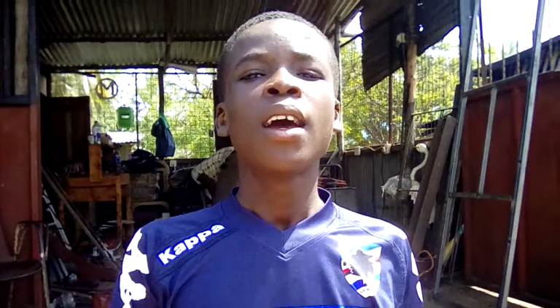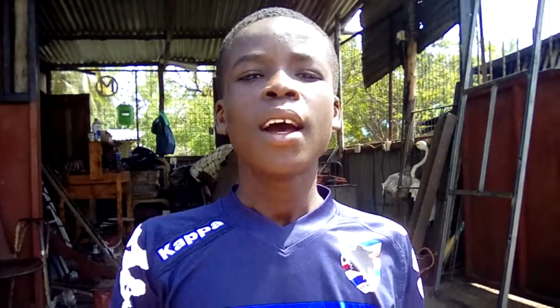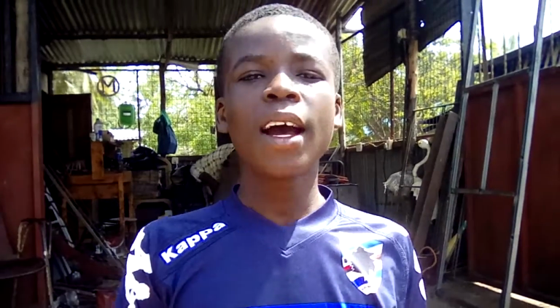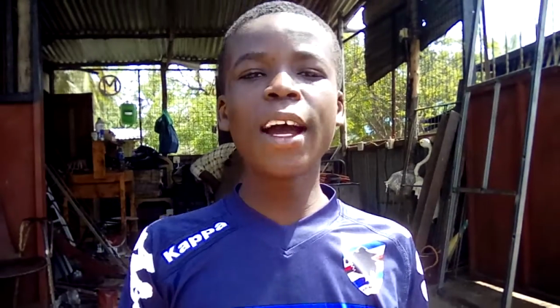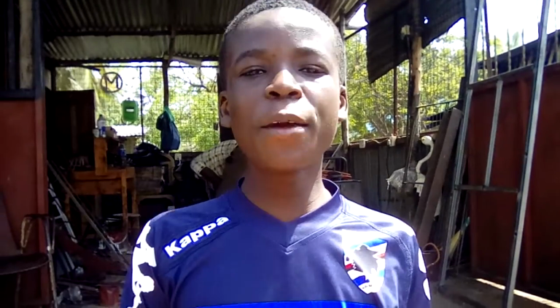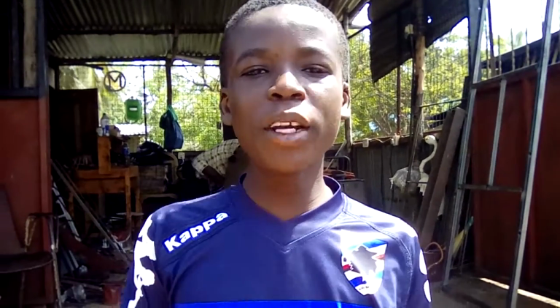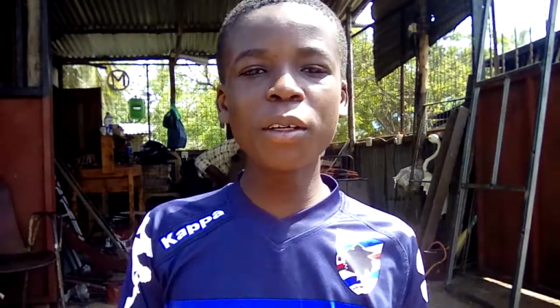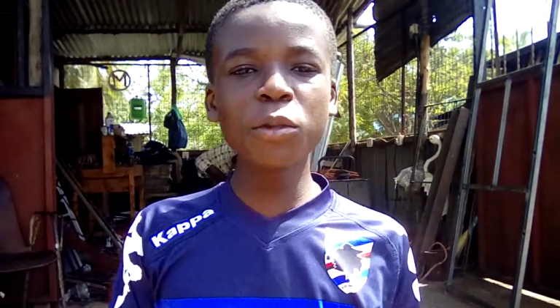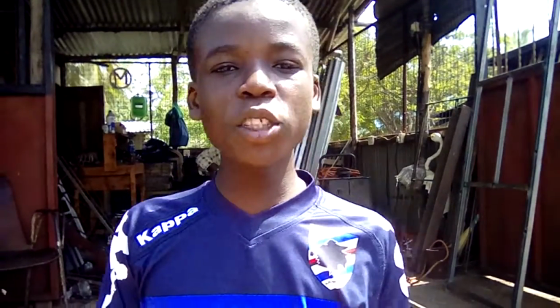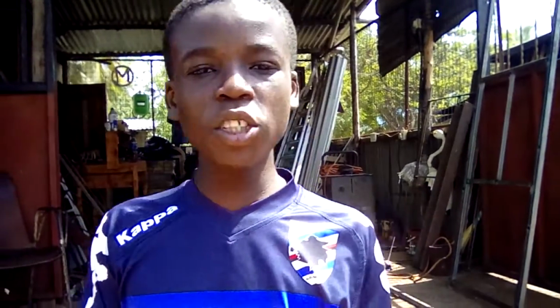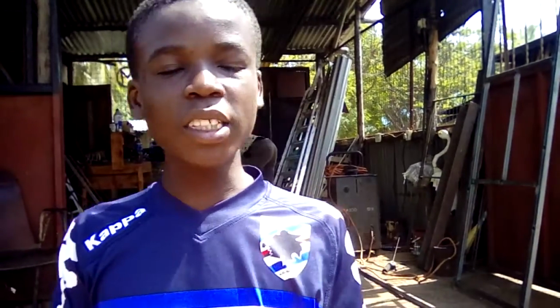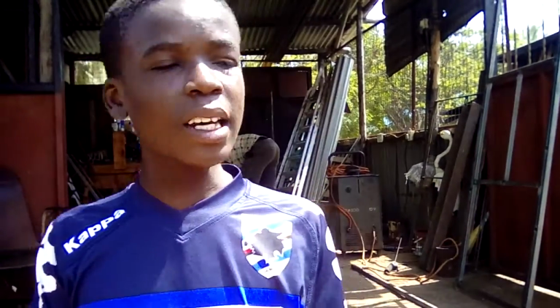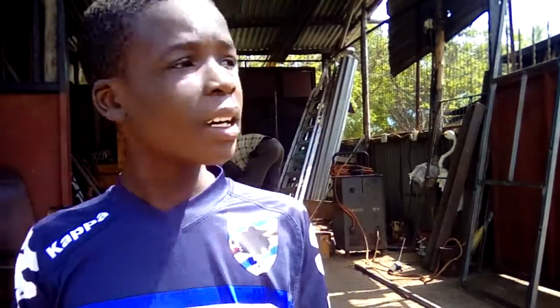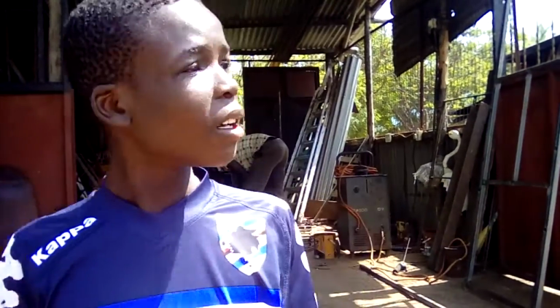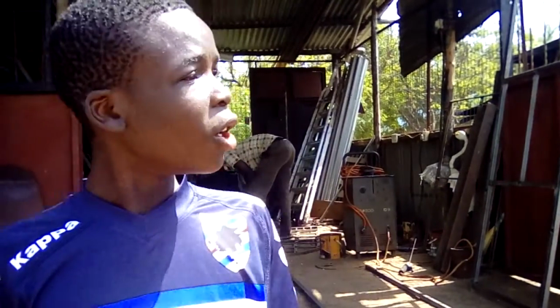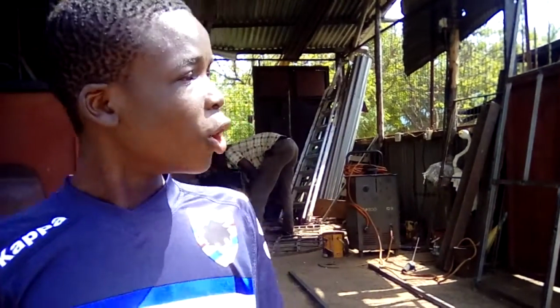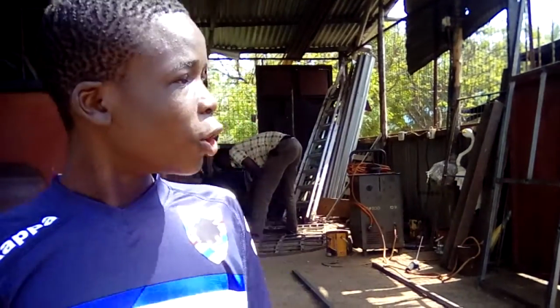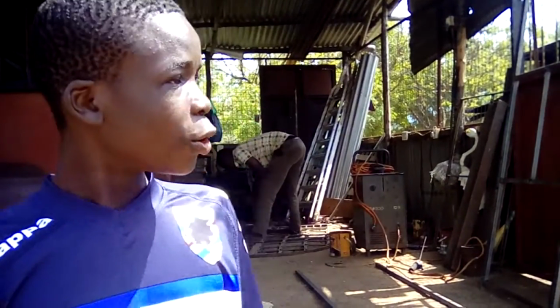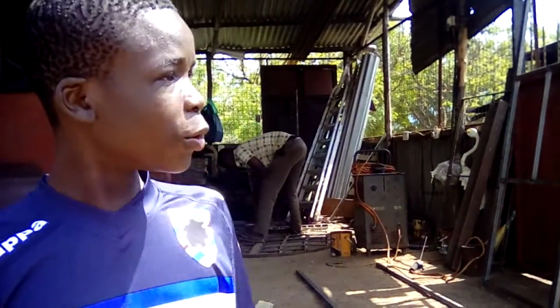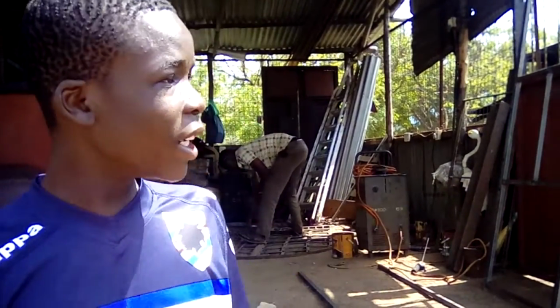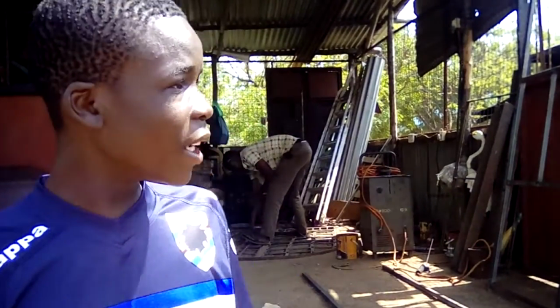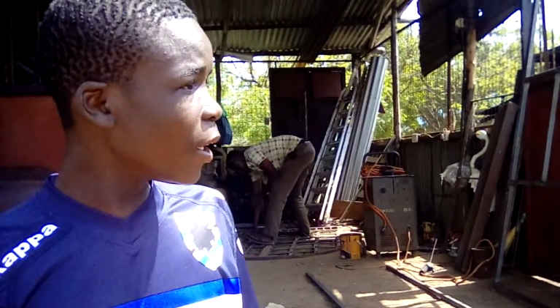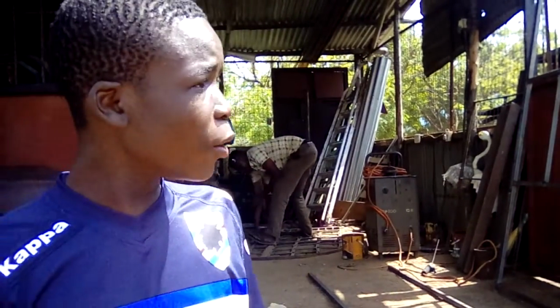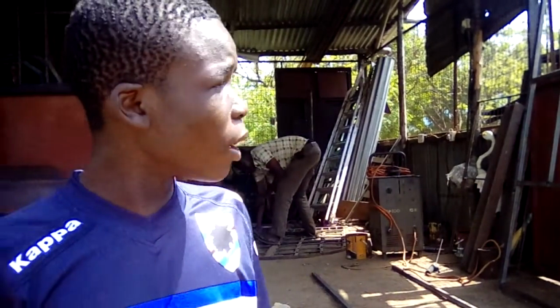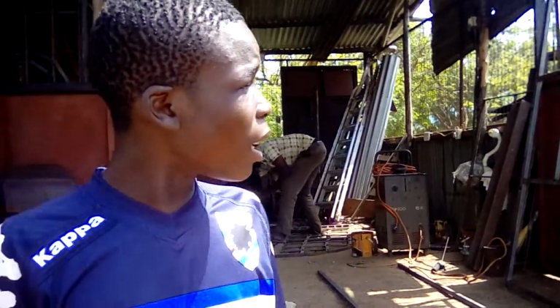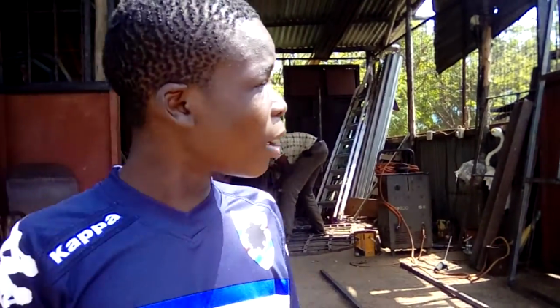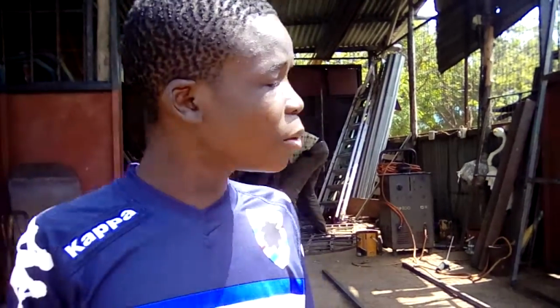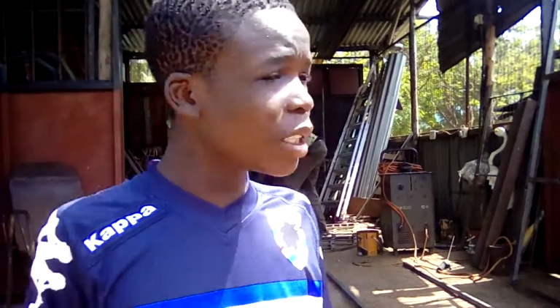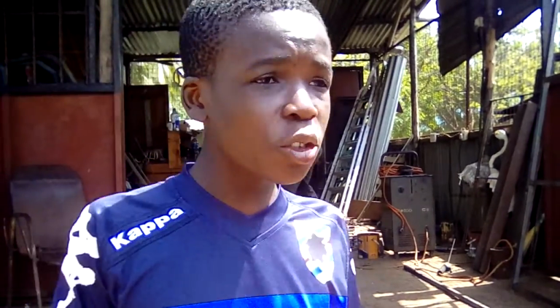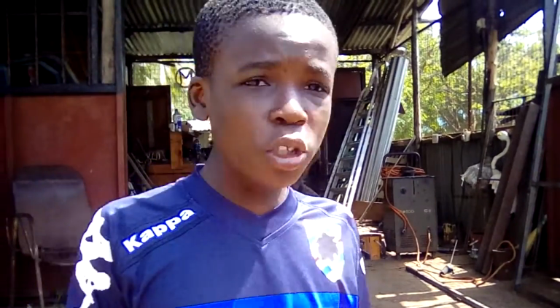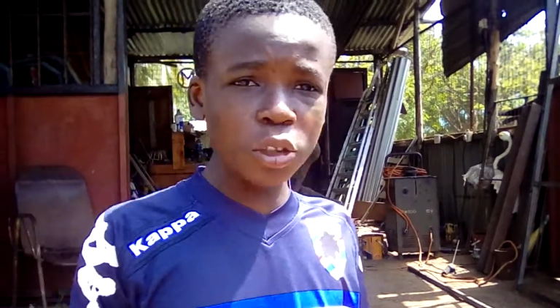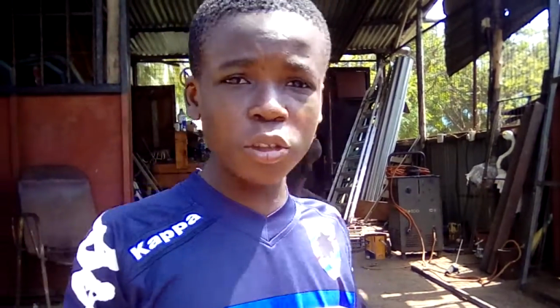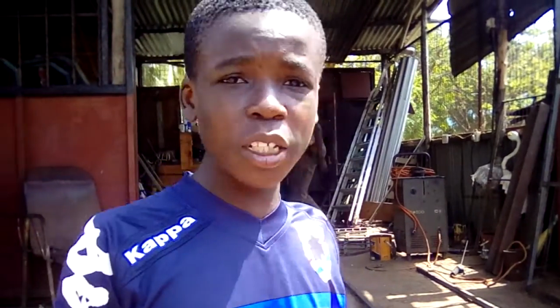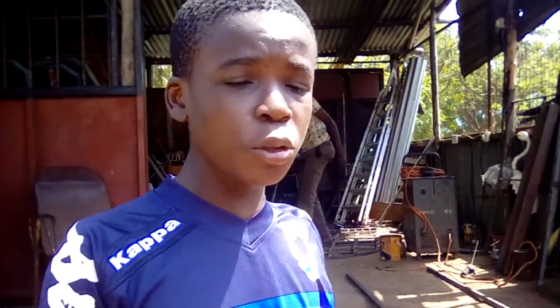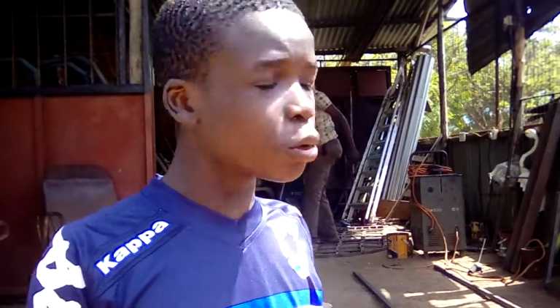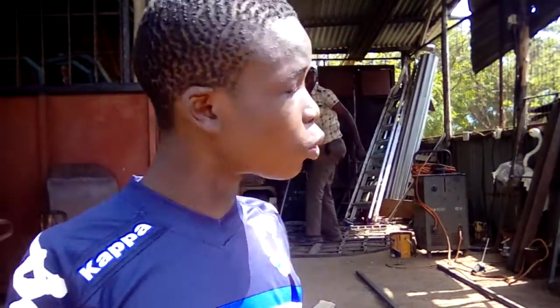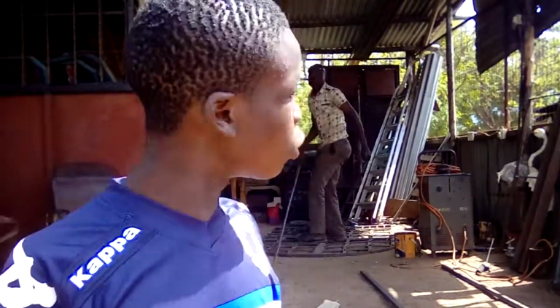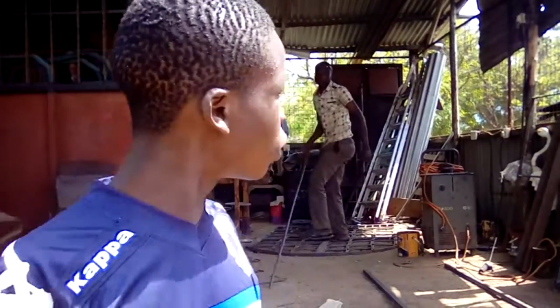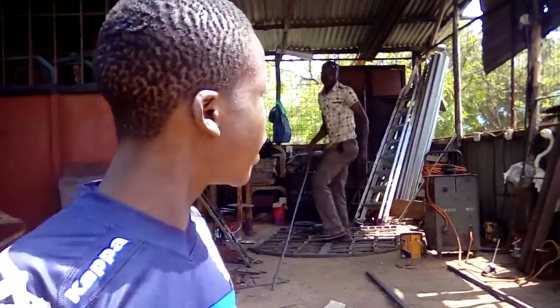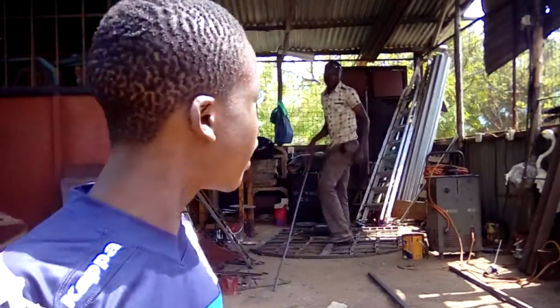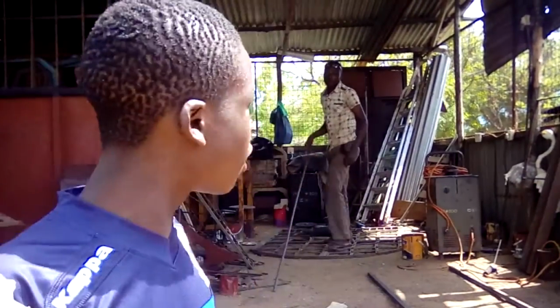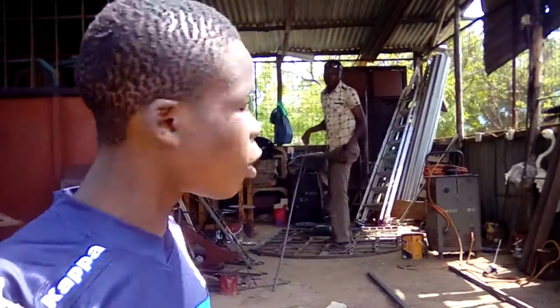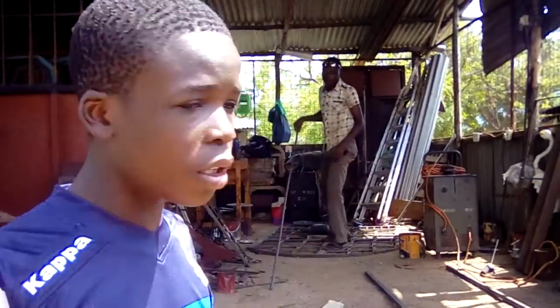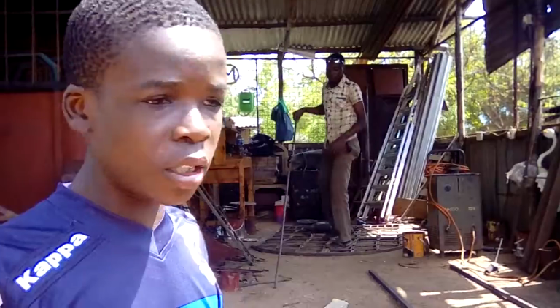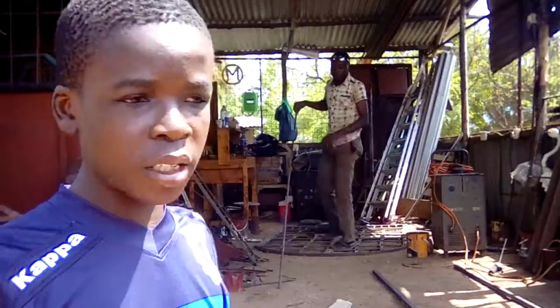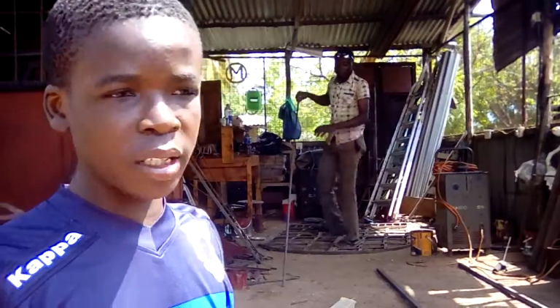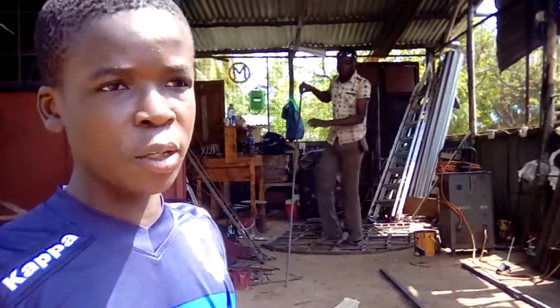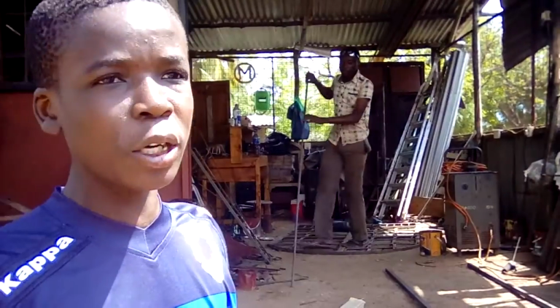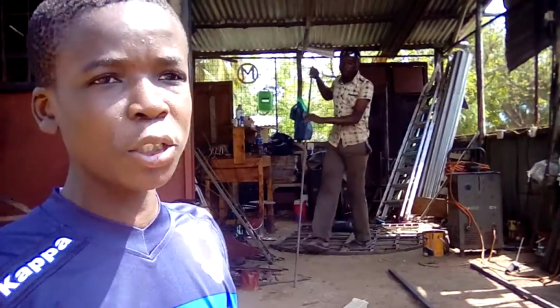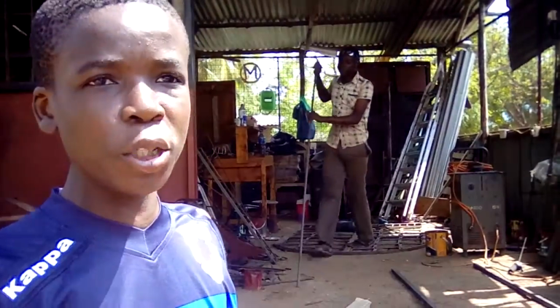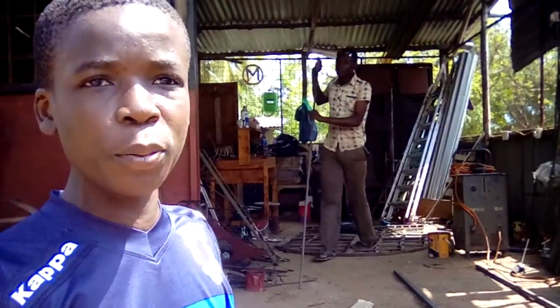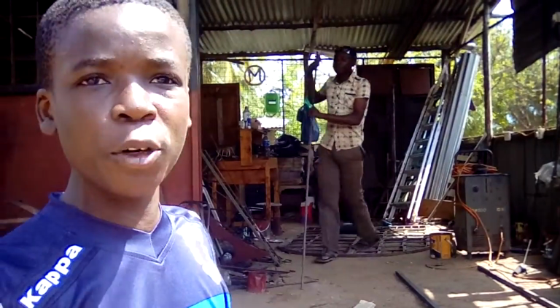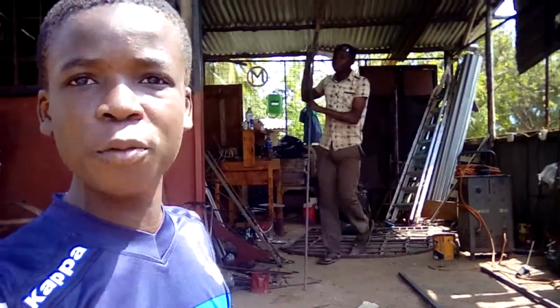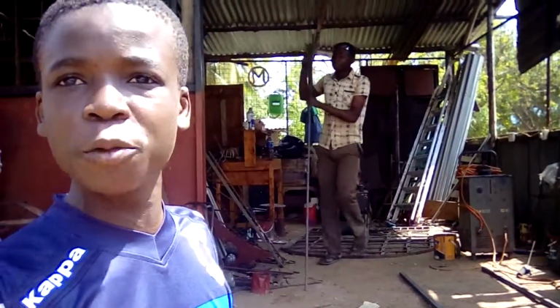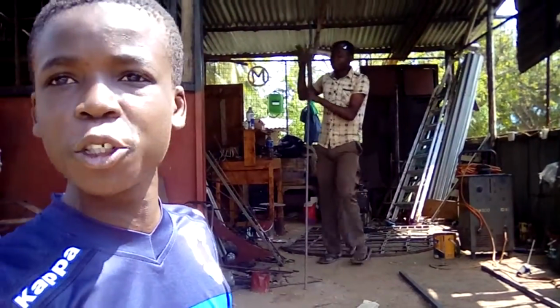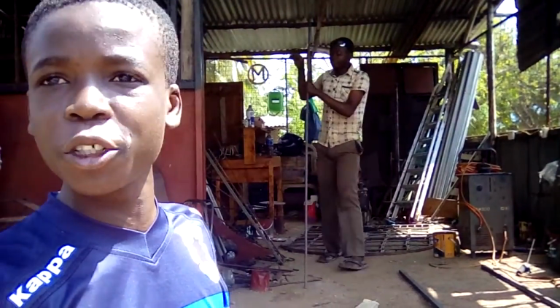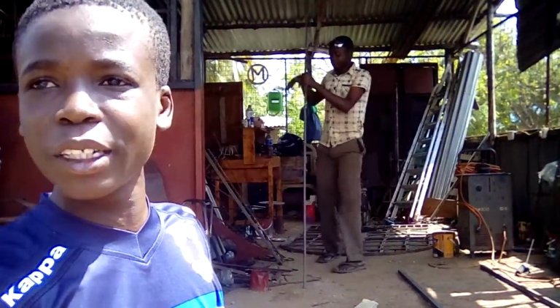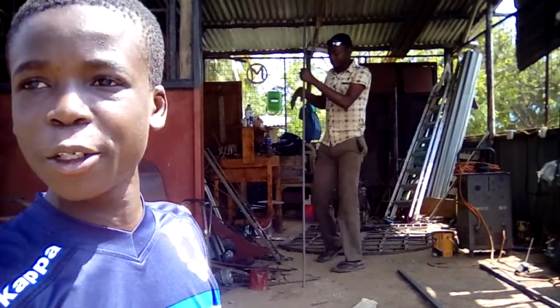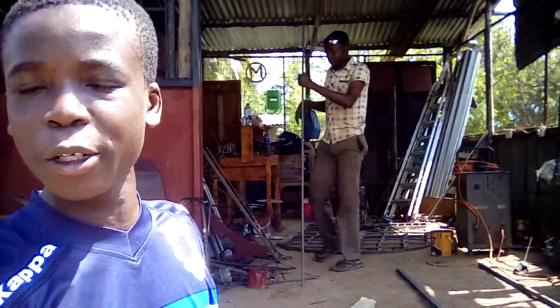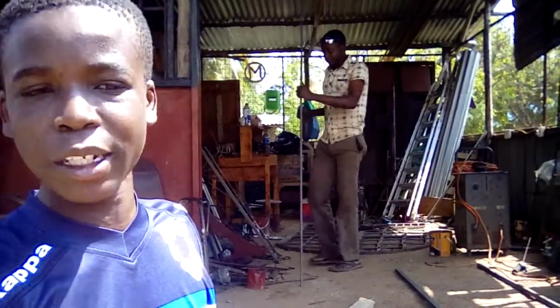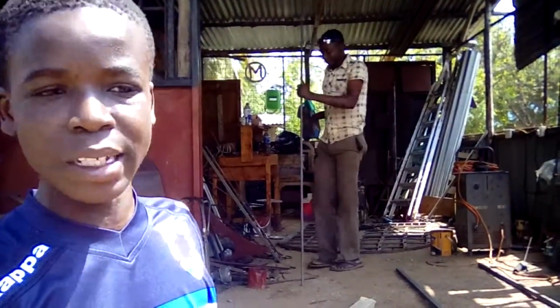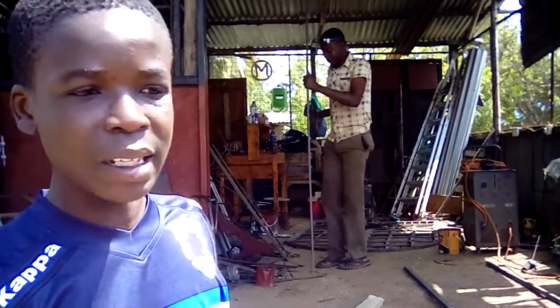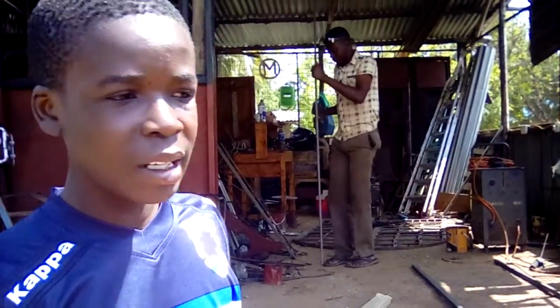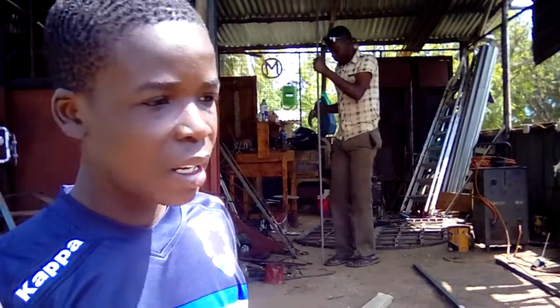Hi, my name is Oscar. Today I am just going to take you through the workshop of John the welder.